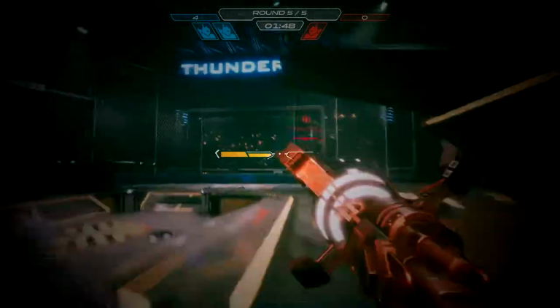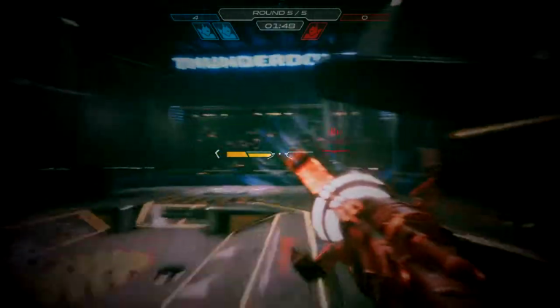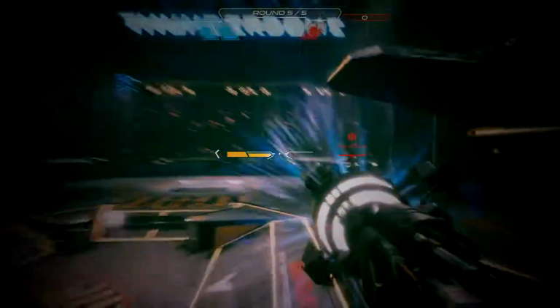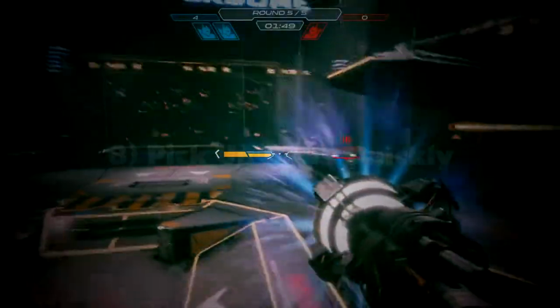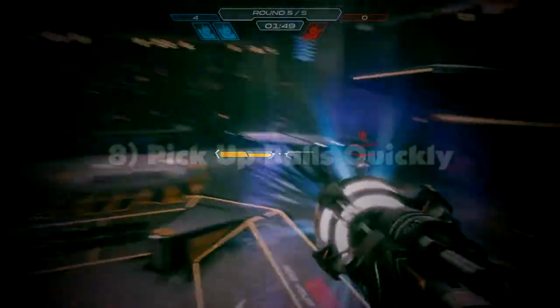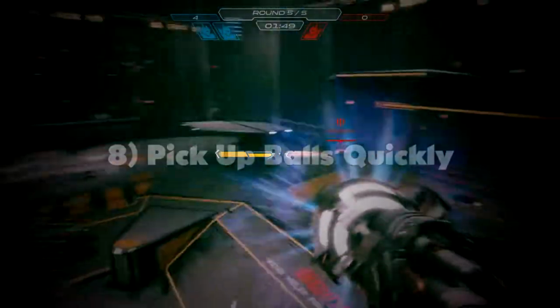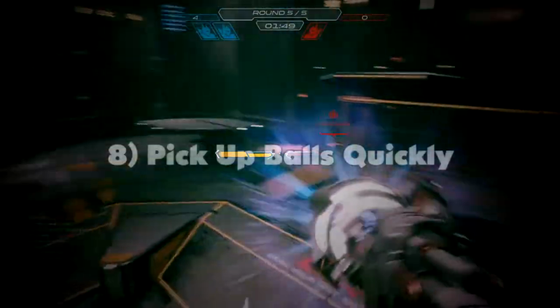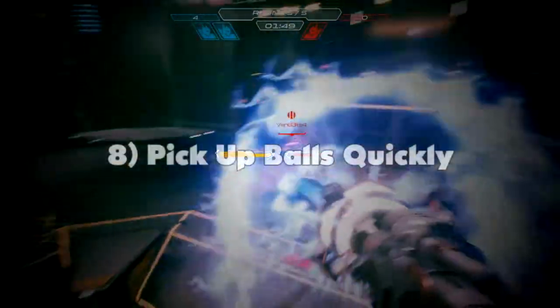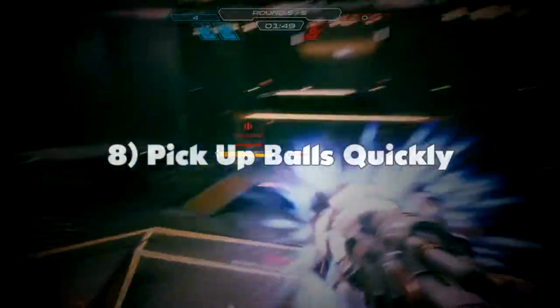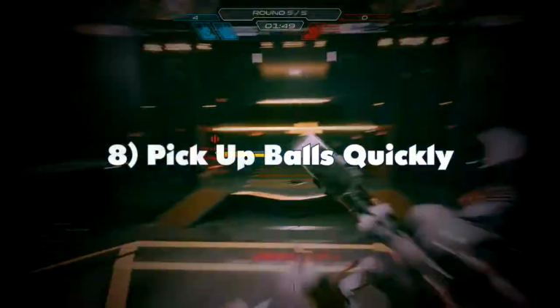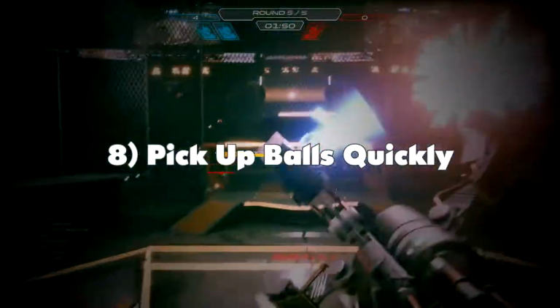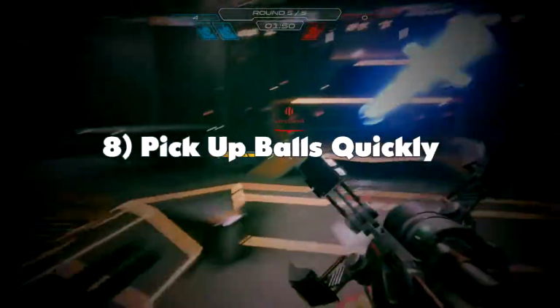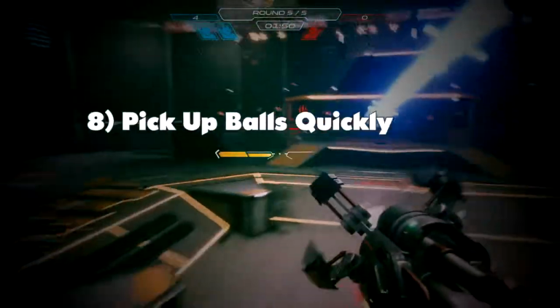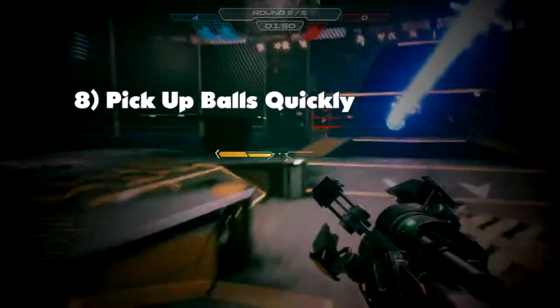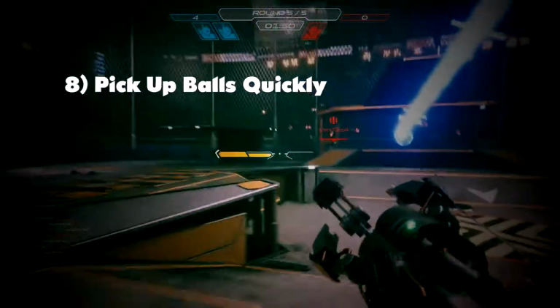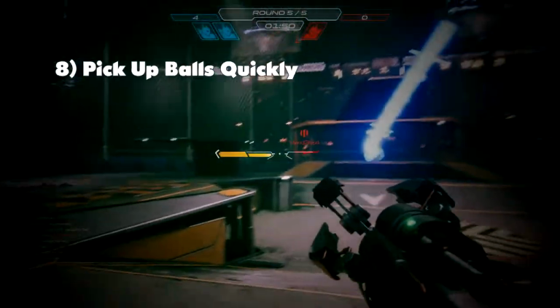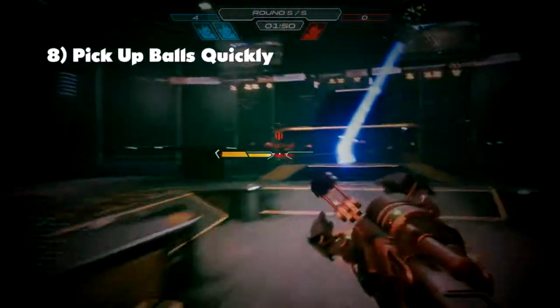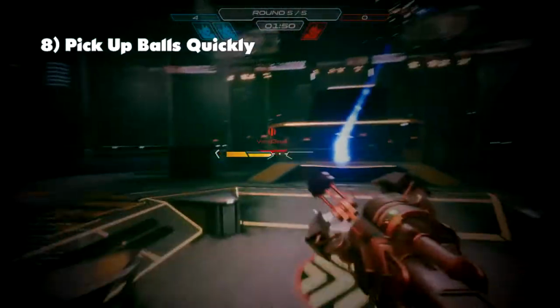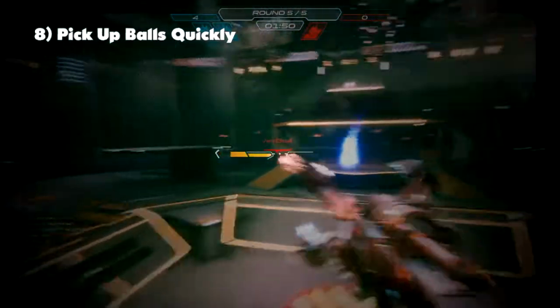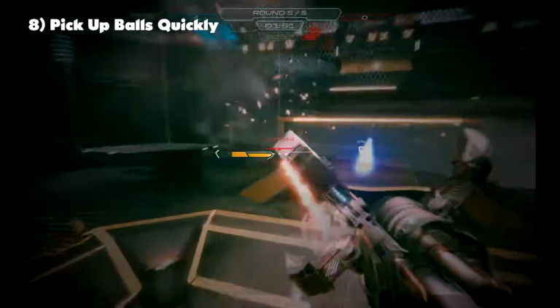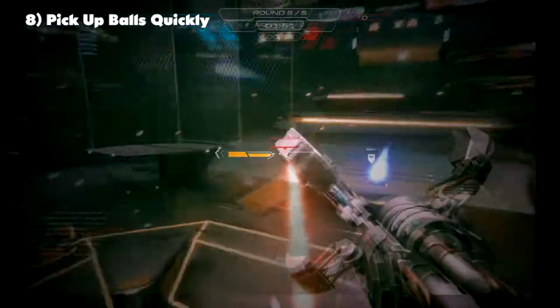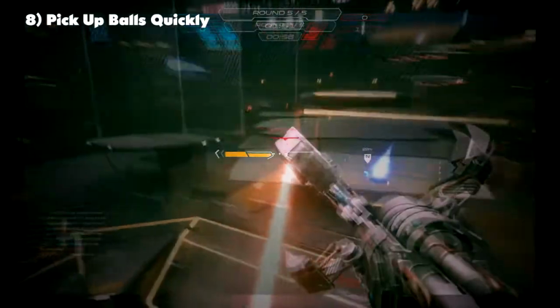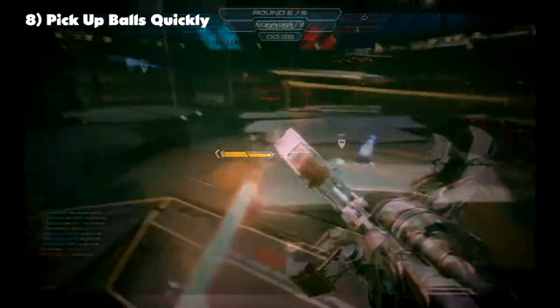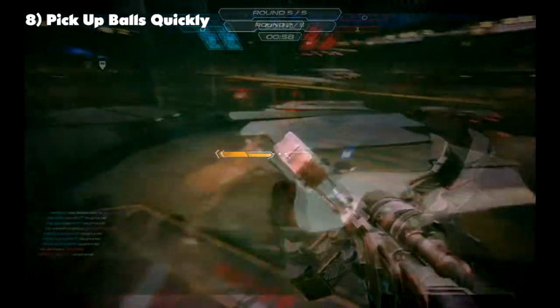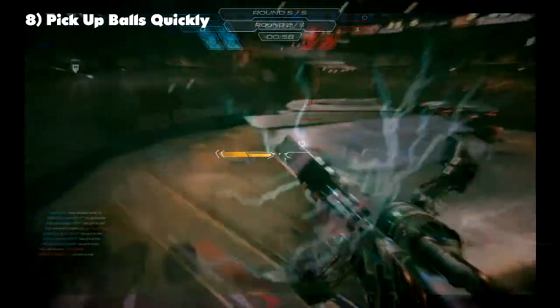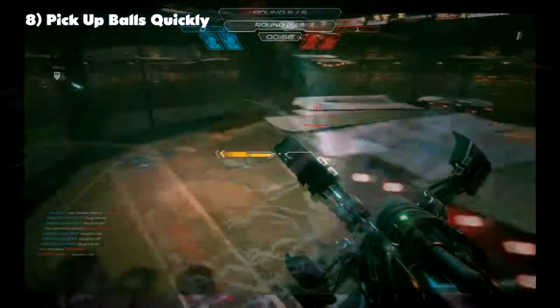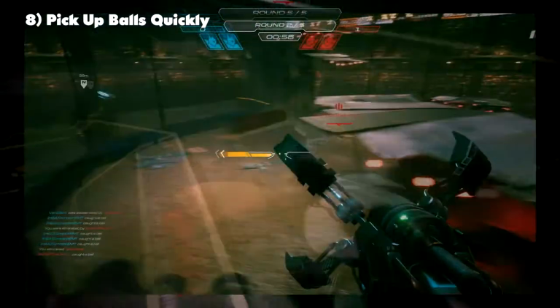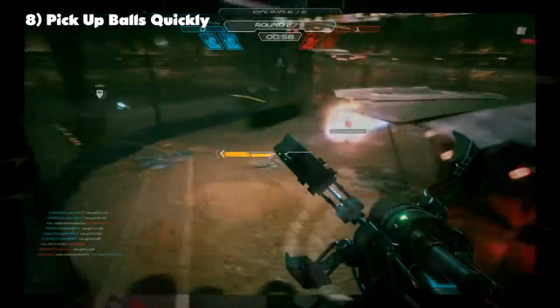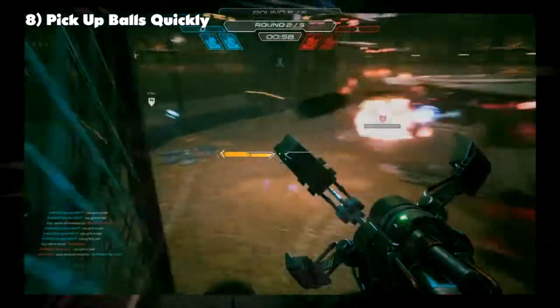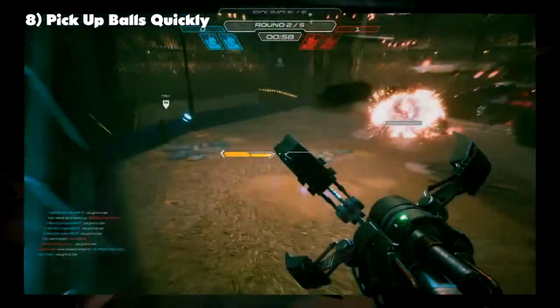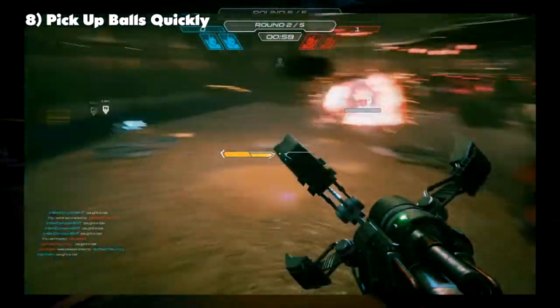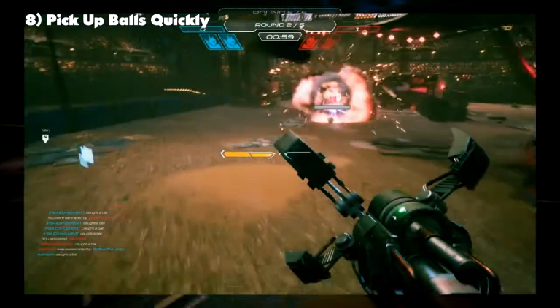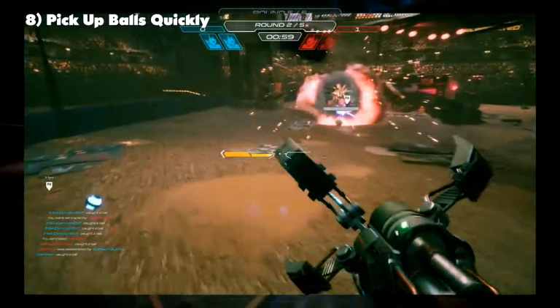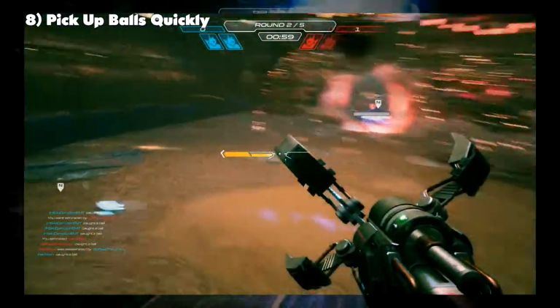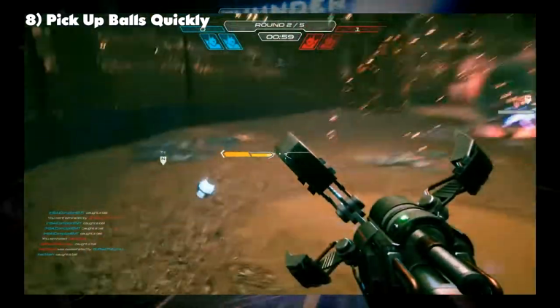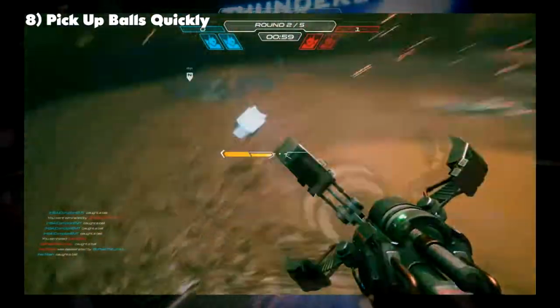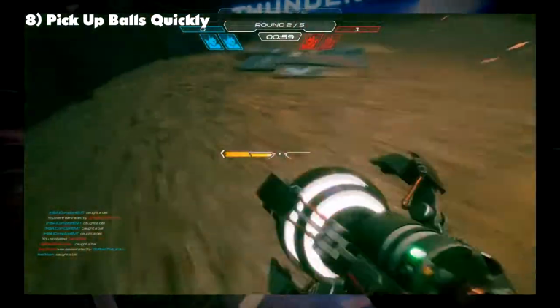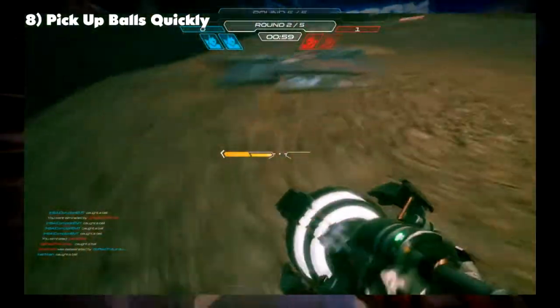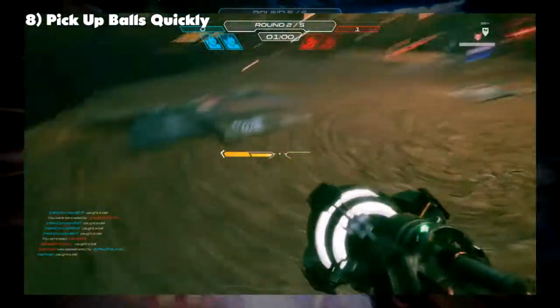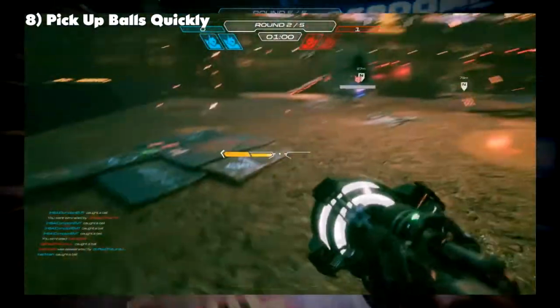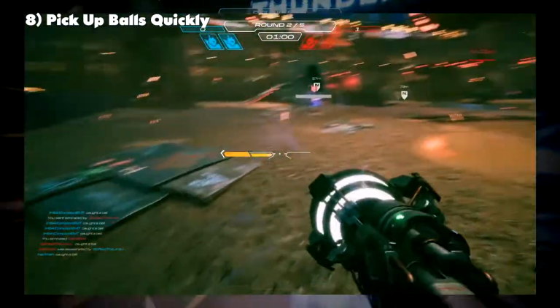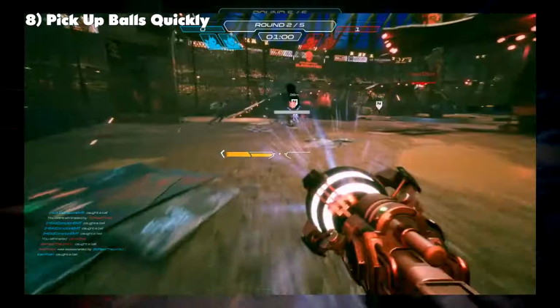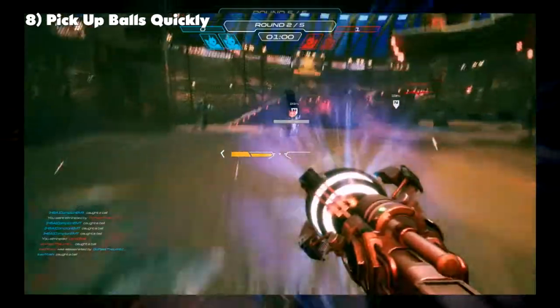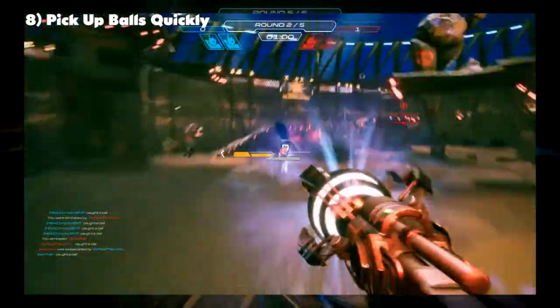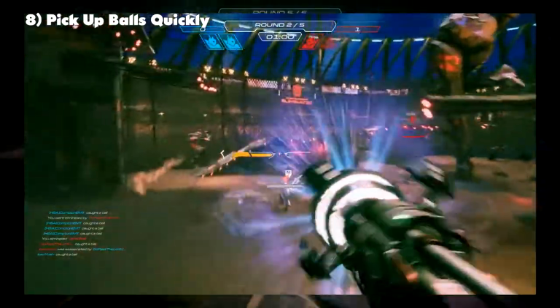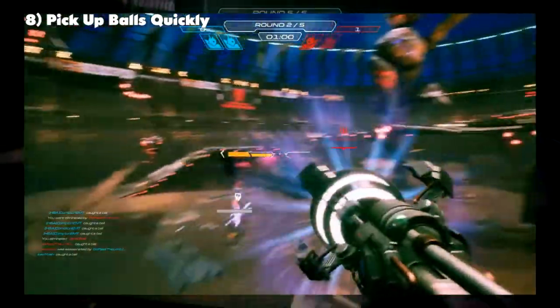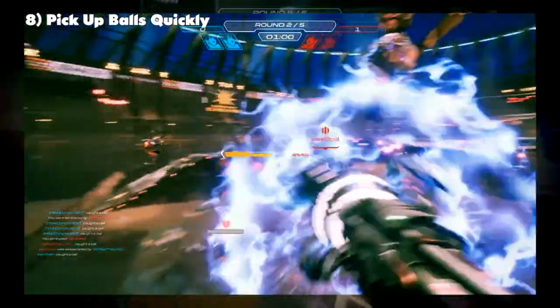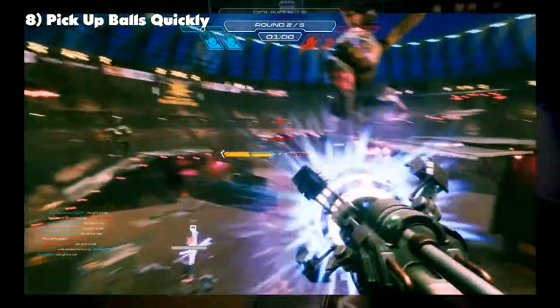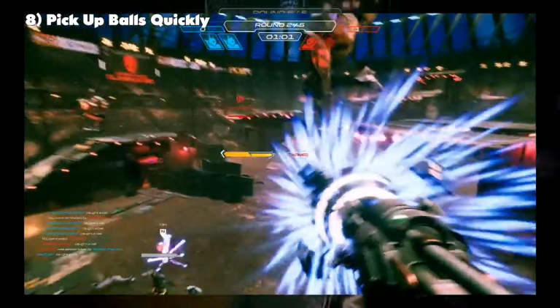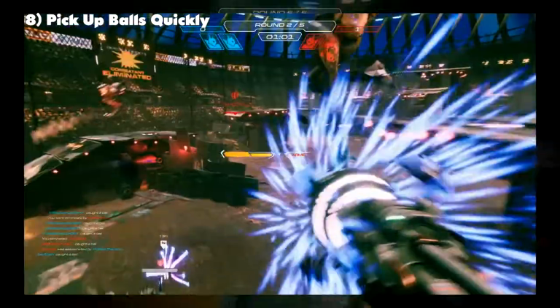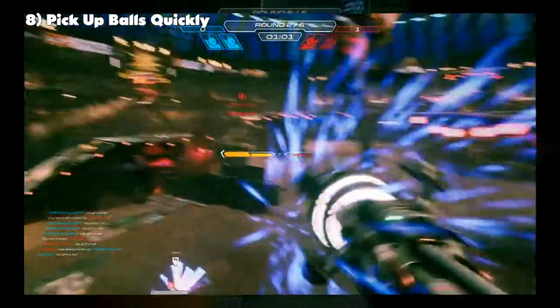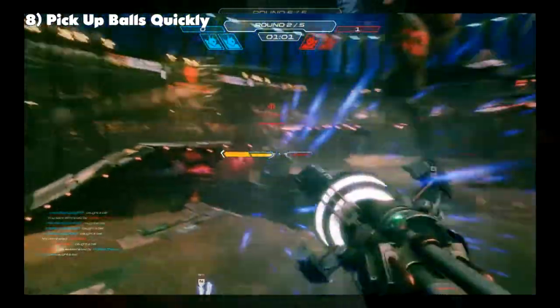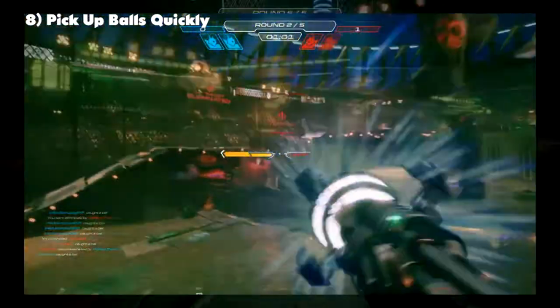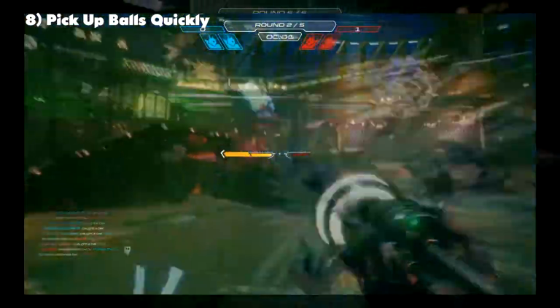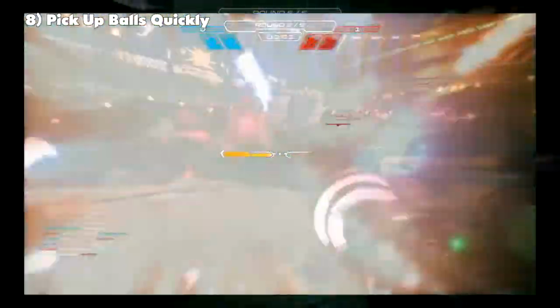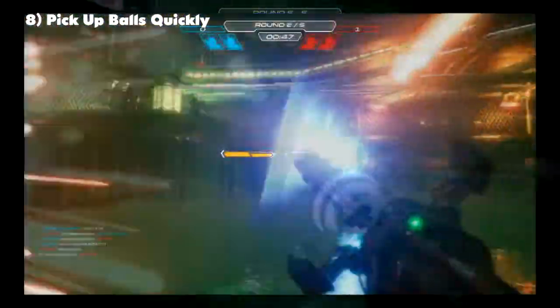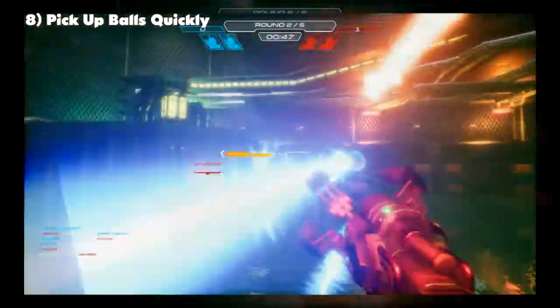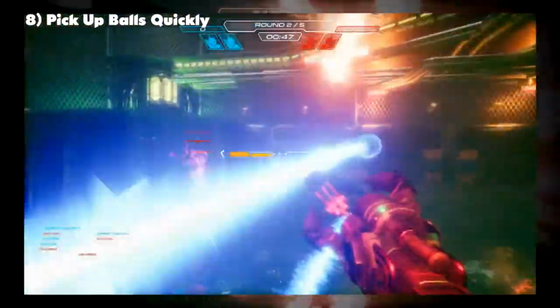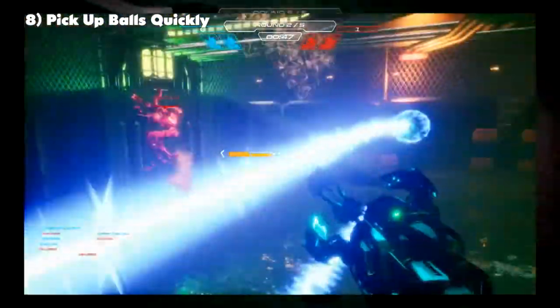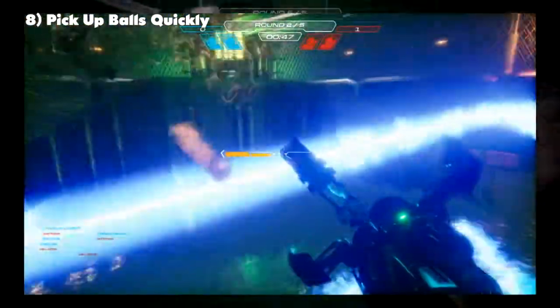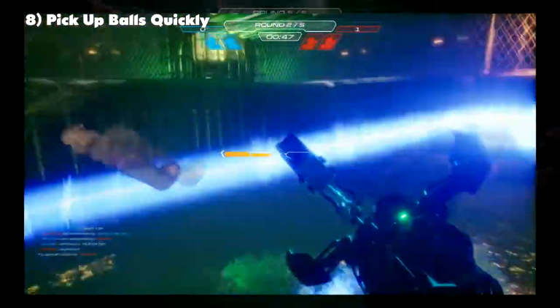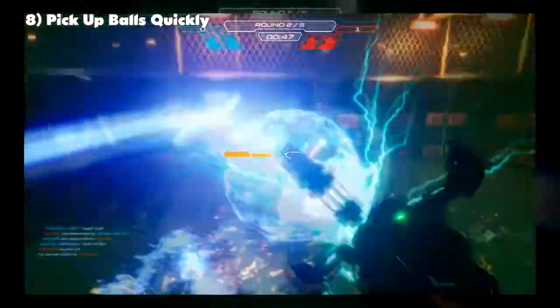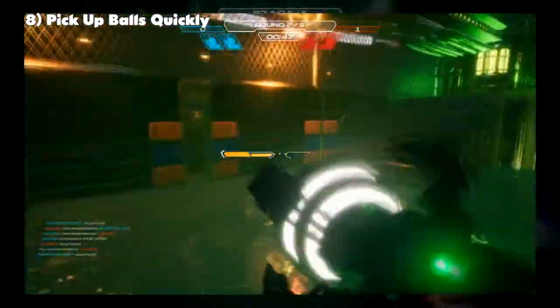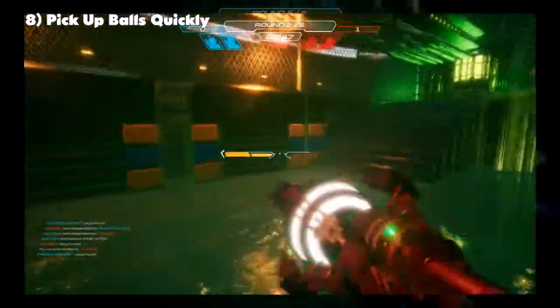Number 8: quick pickups are best. Land on the ball so you can quickly flick down and up again to pick up the ball.